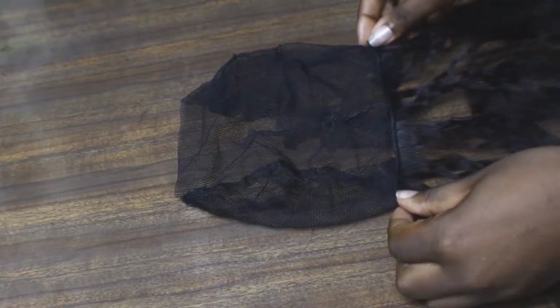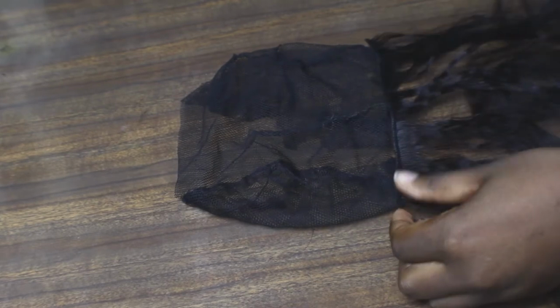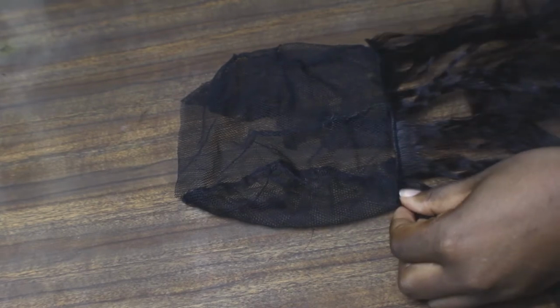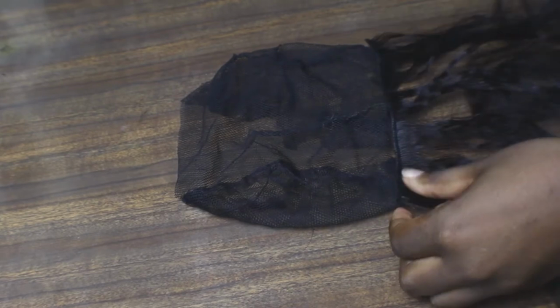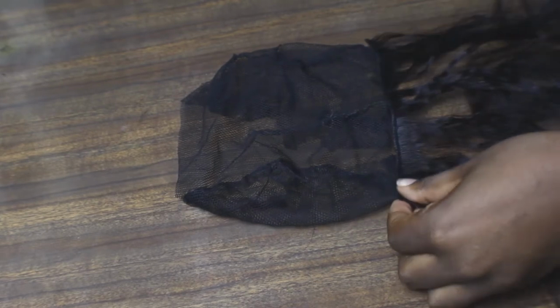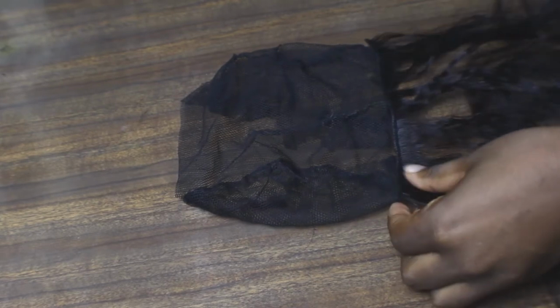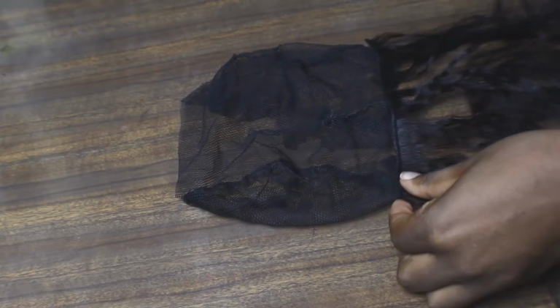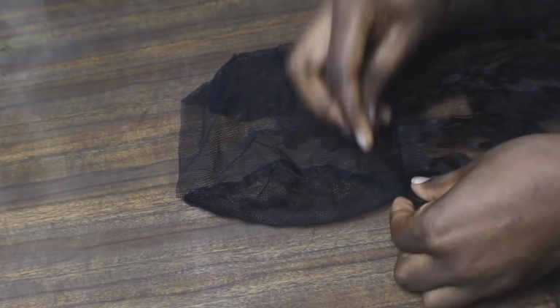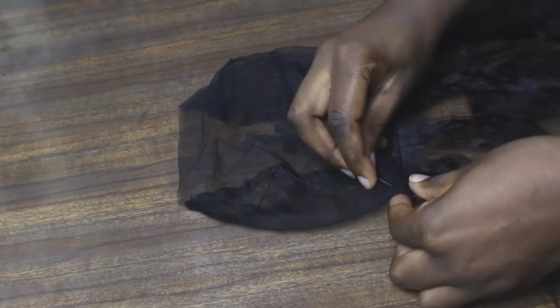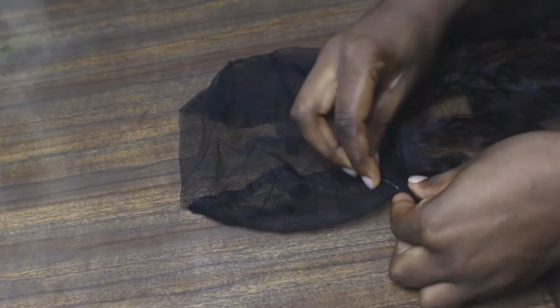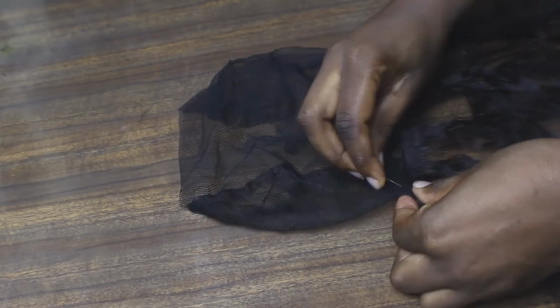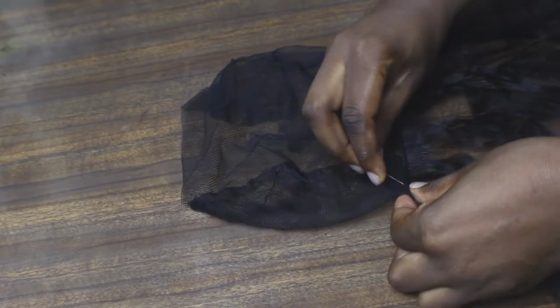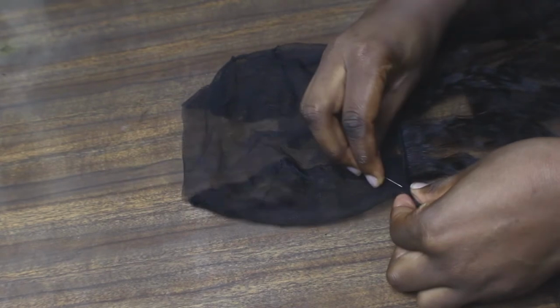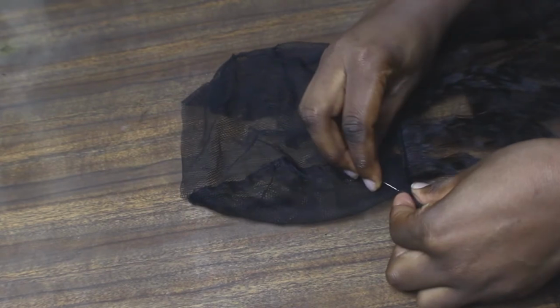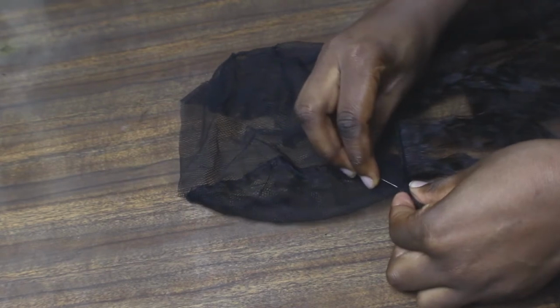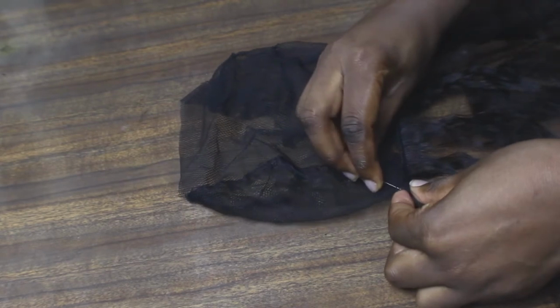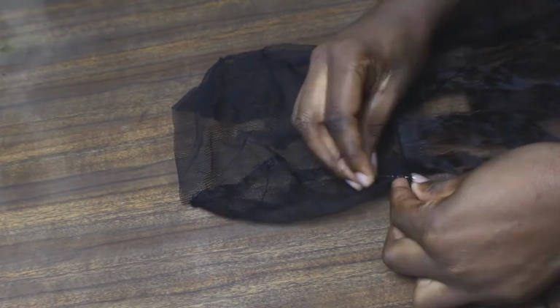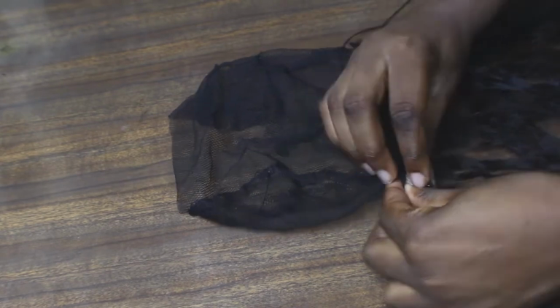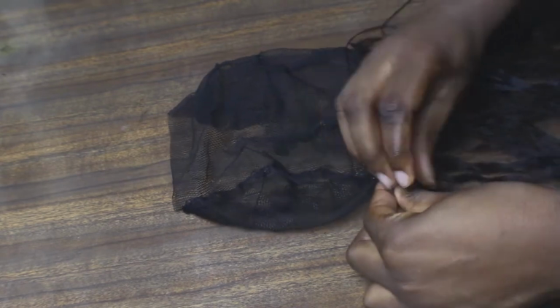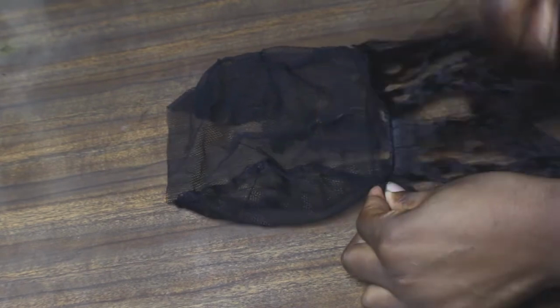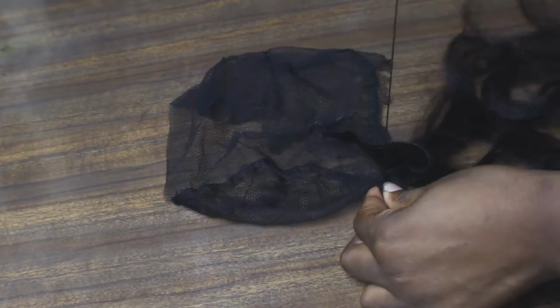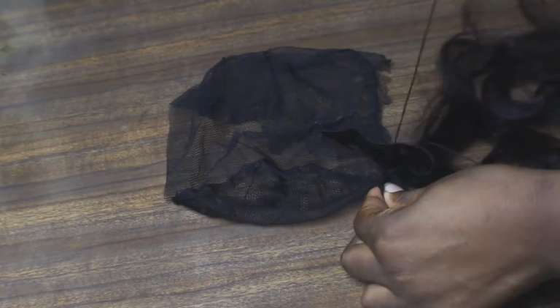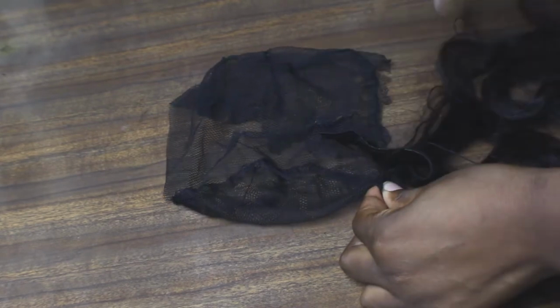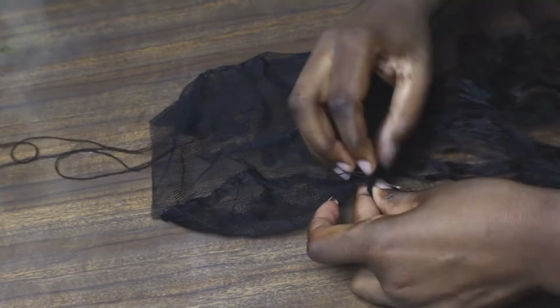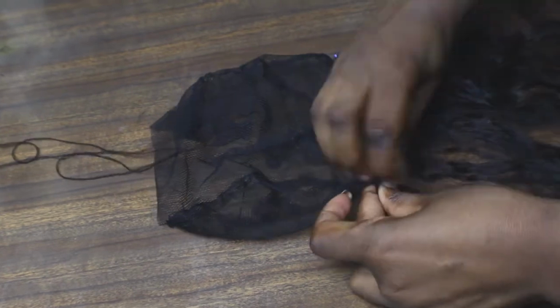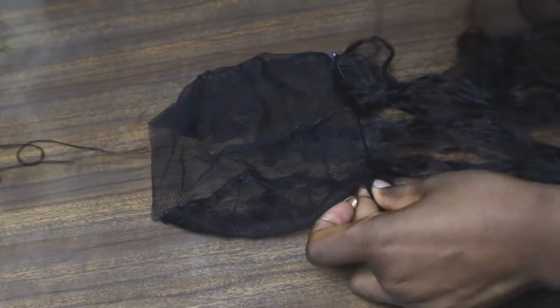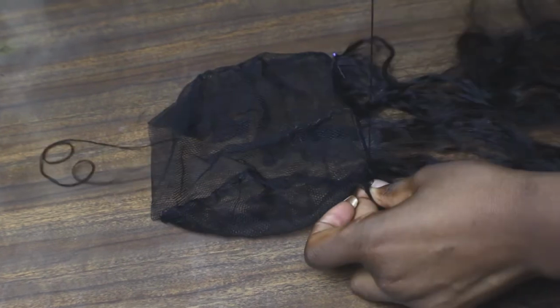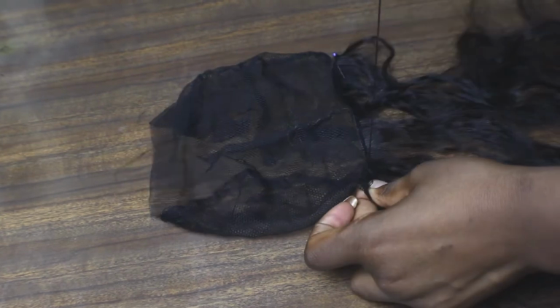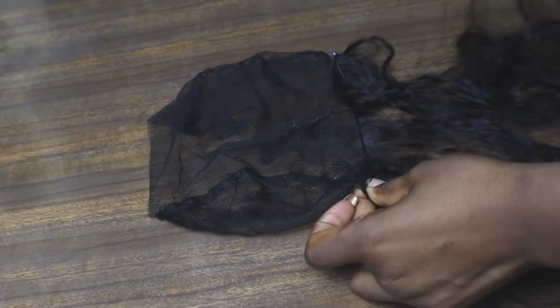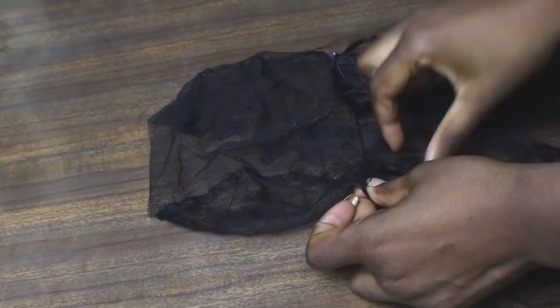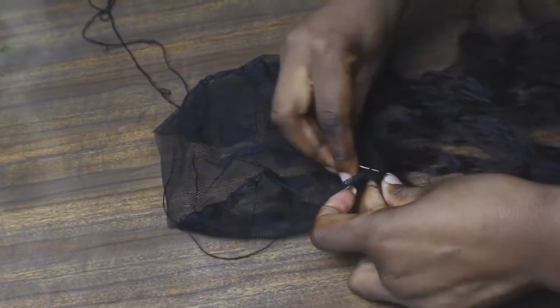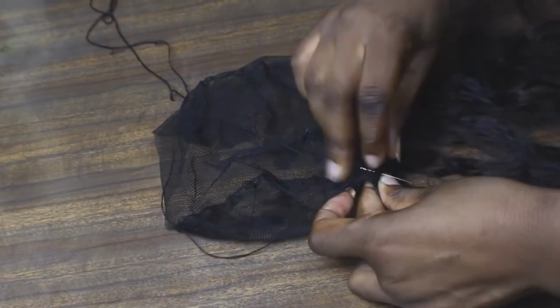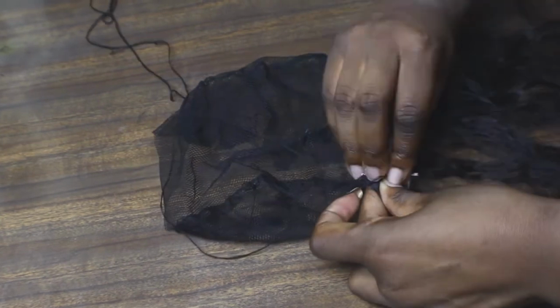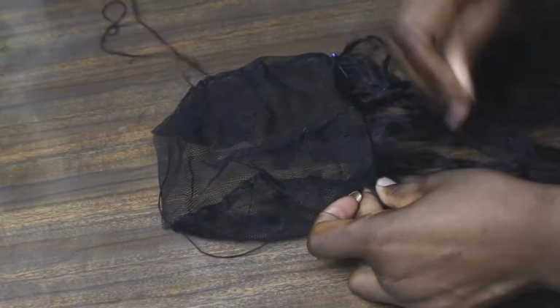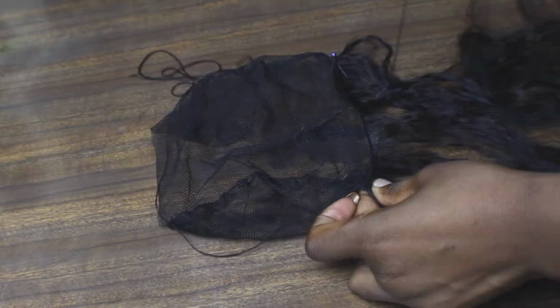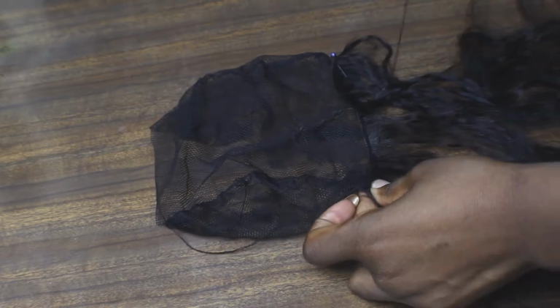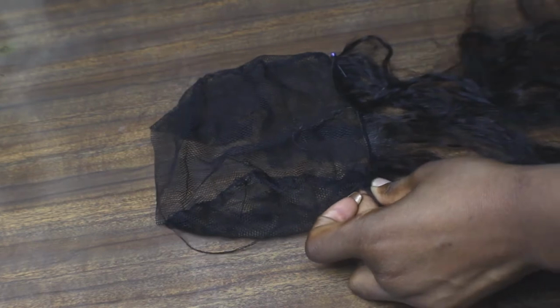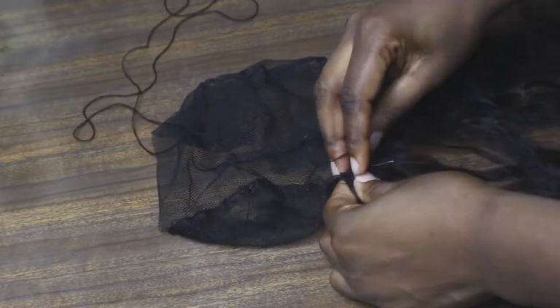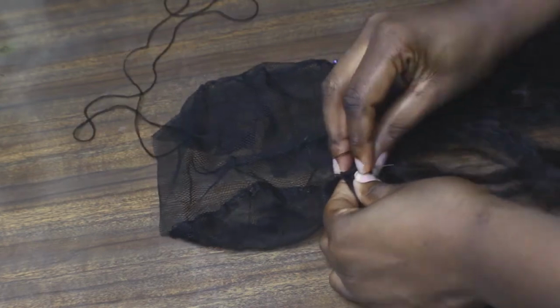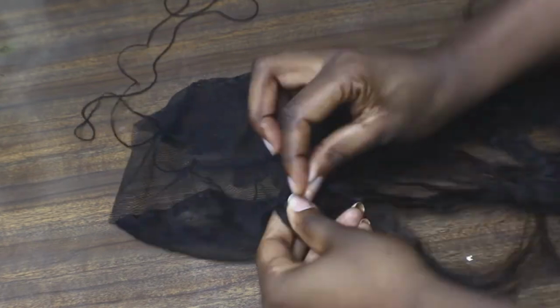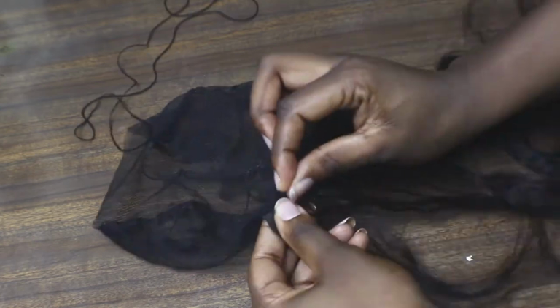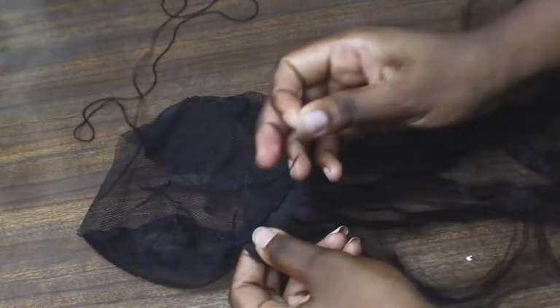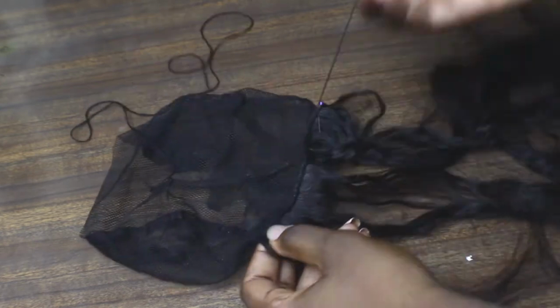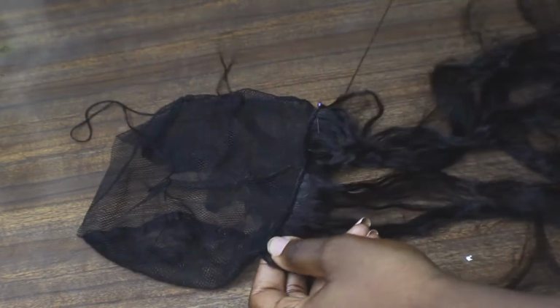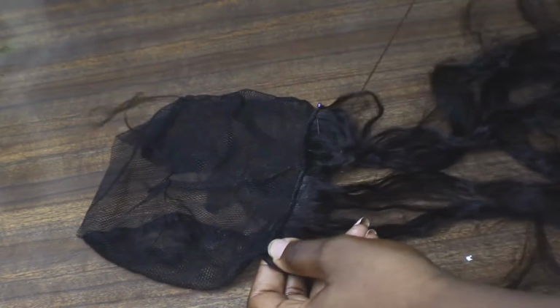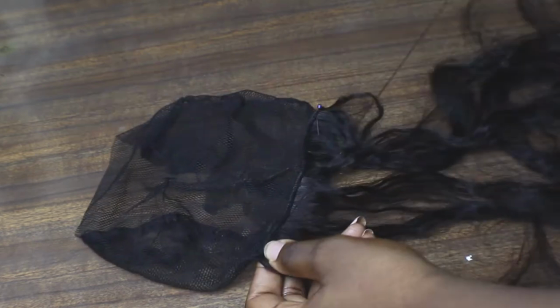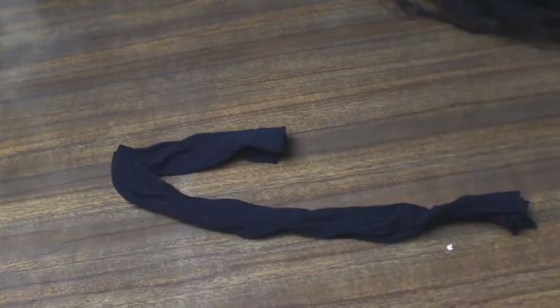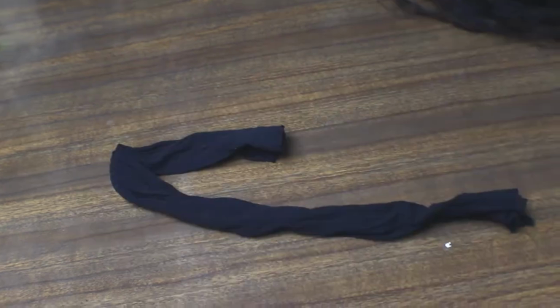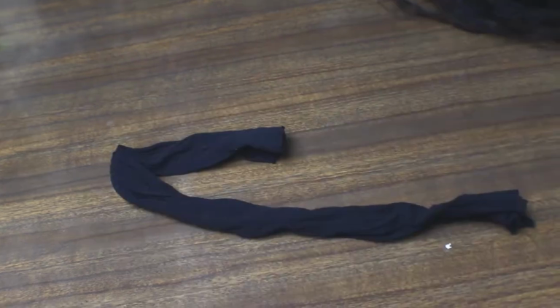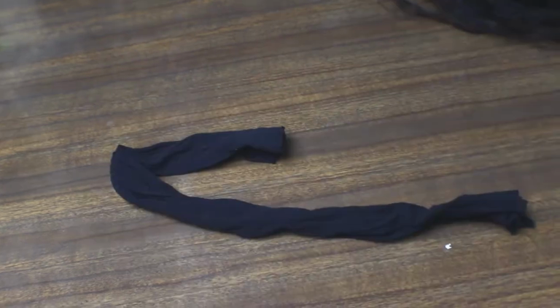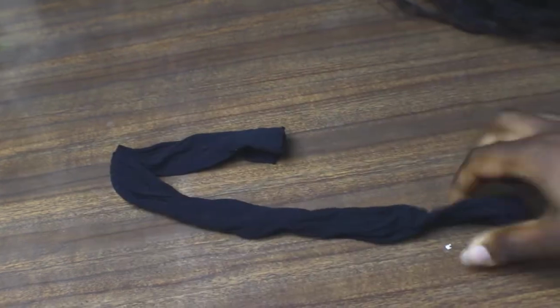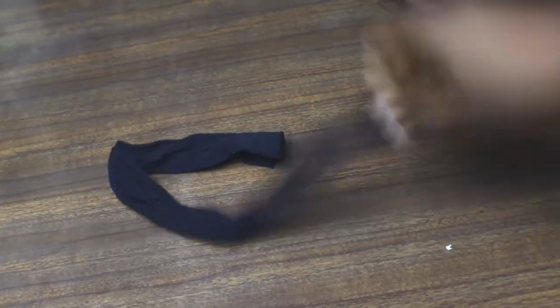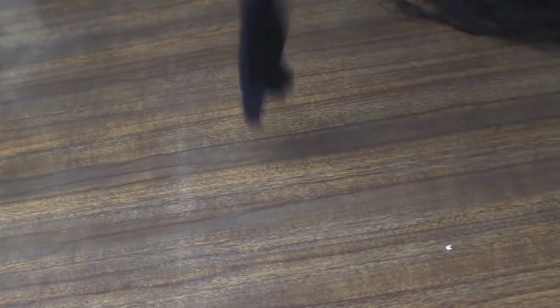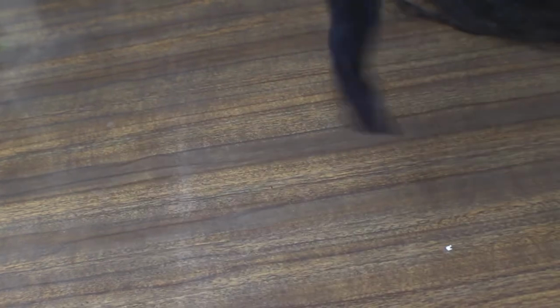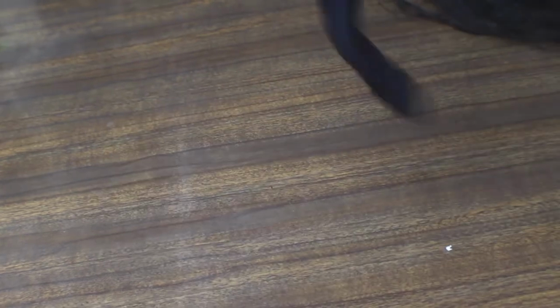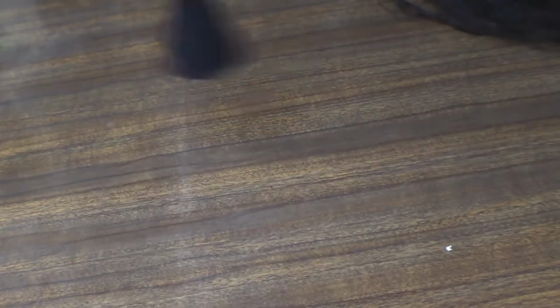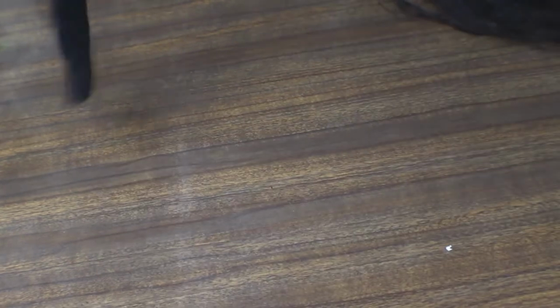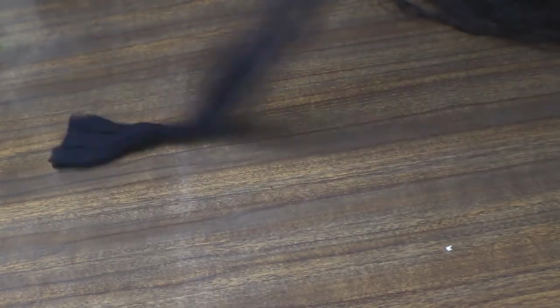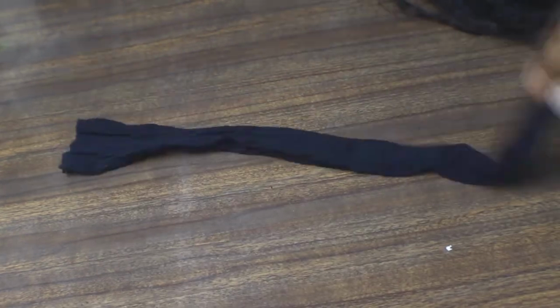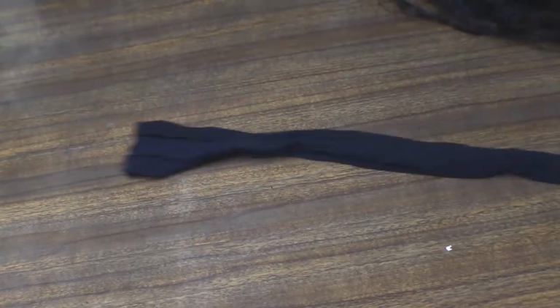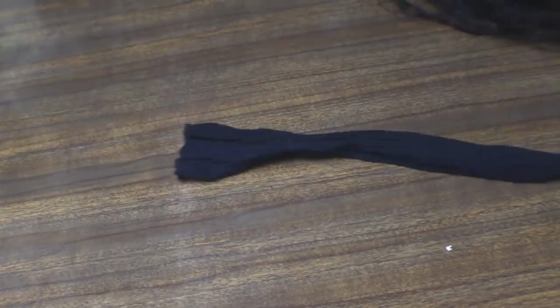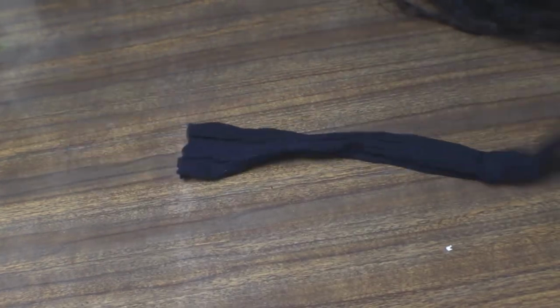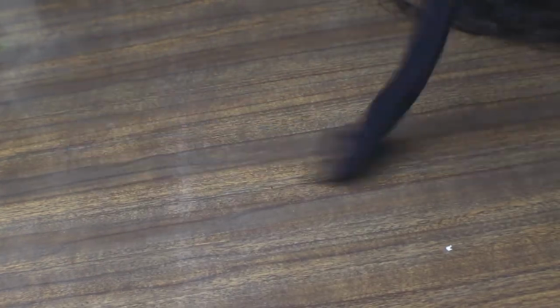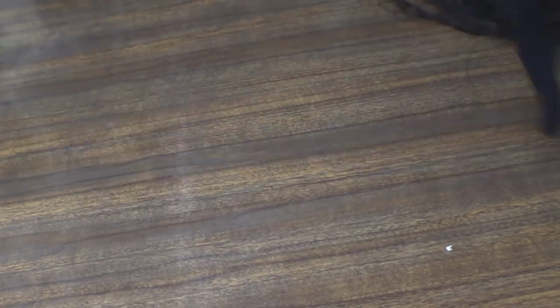I'll complete this whole net with some weft hair sewn in.